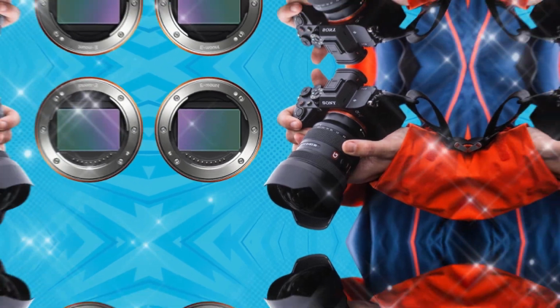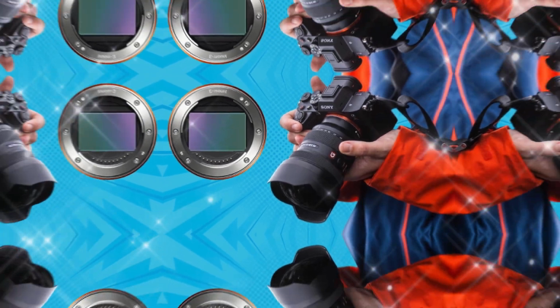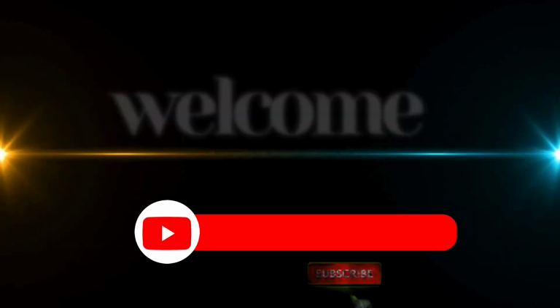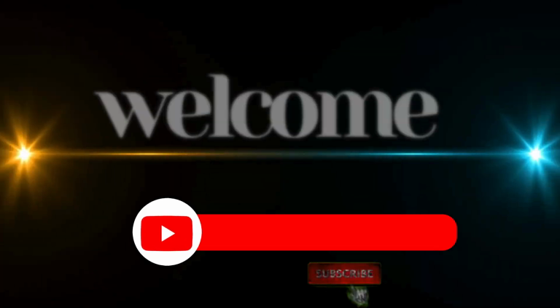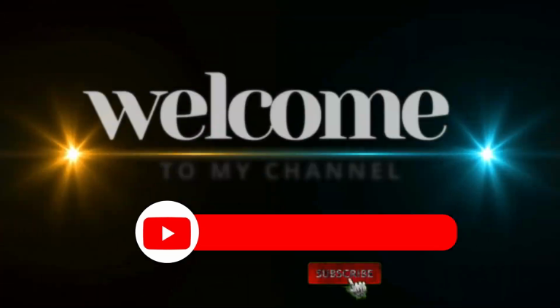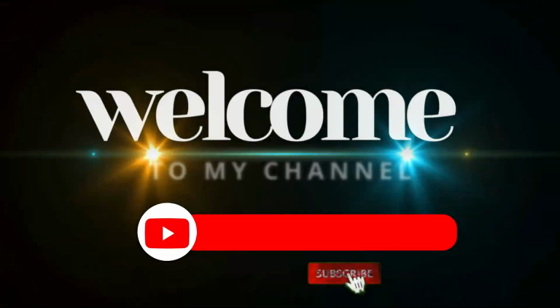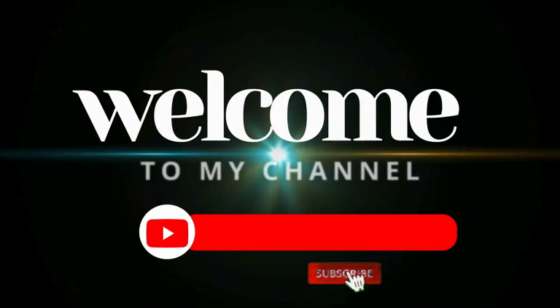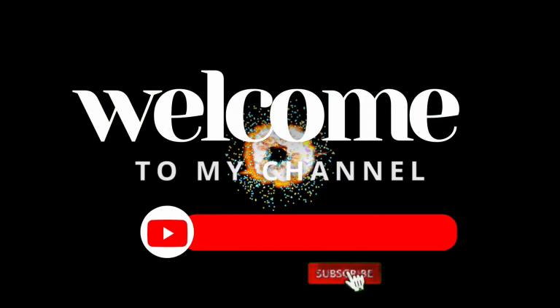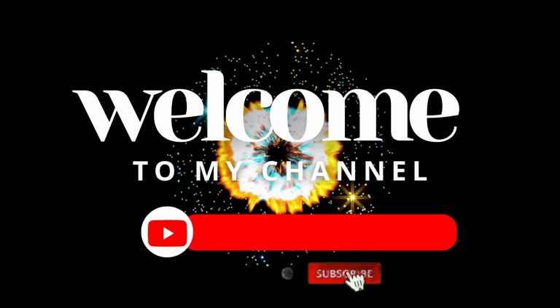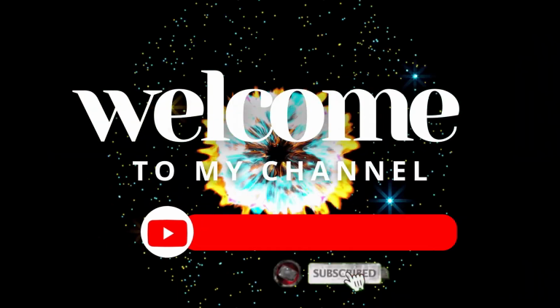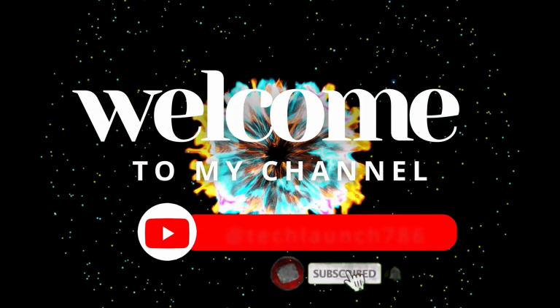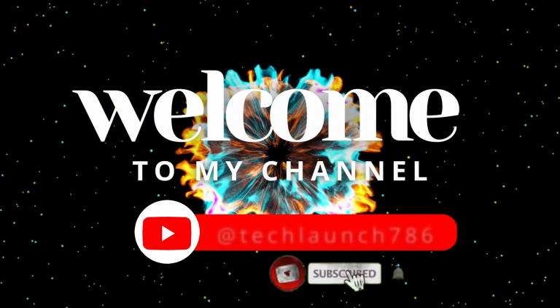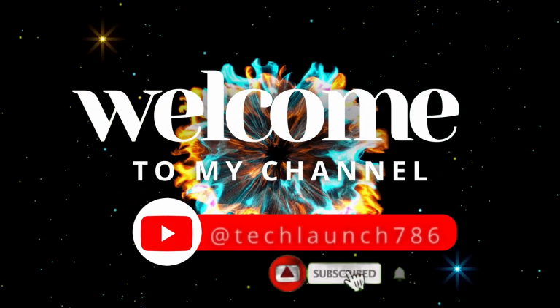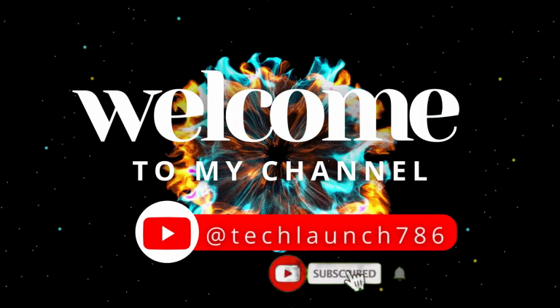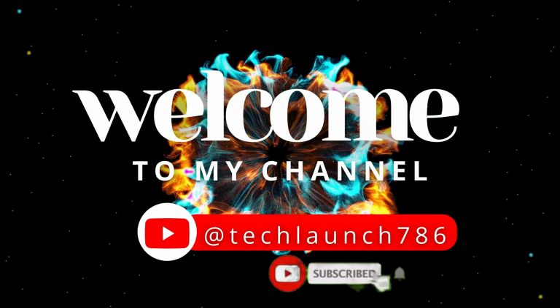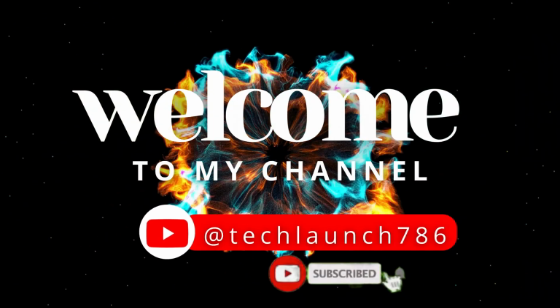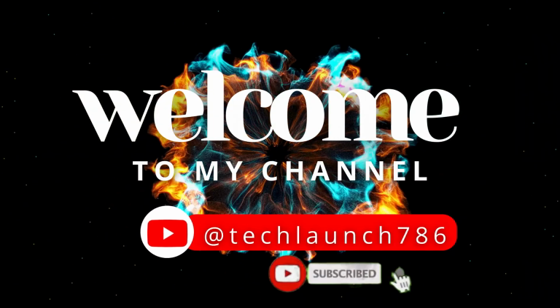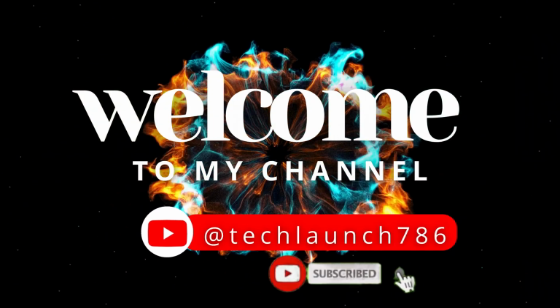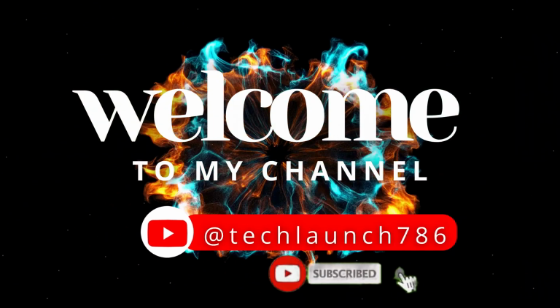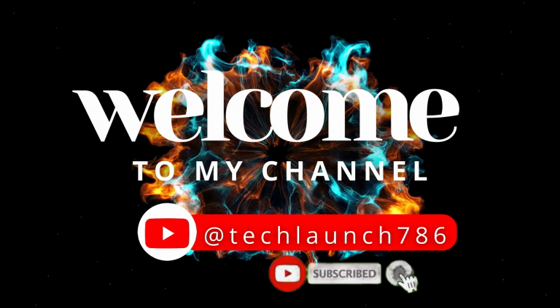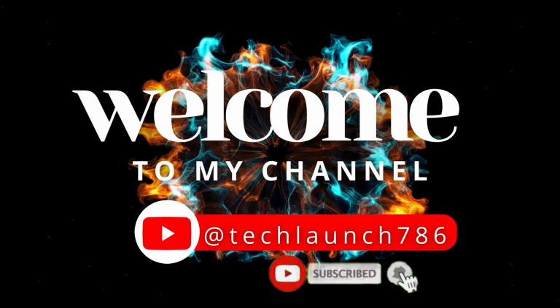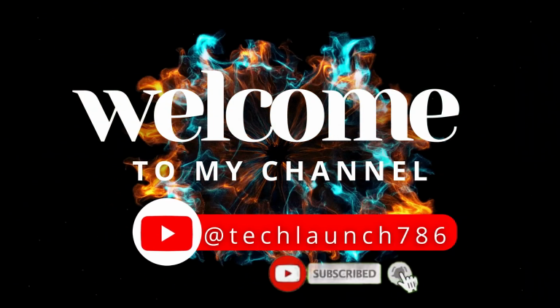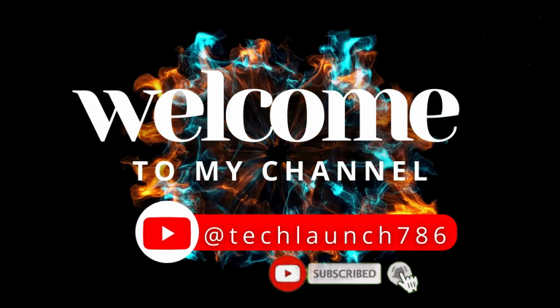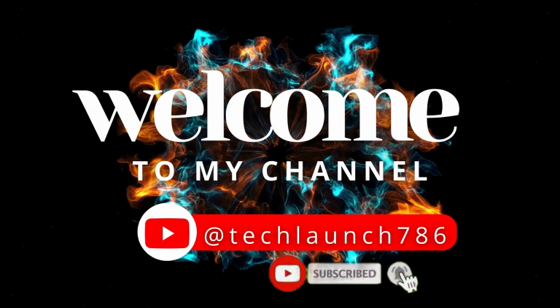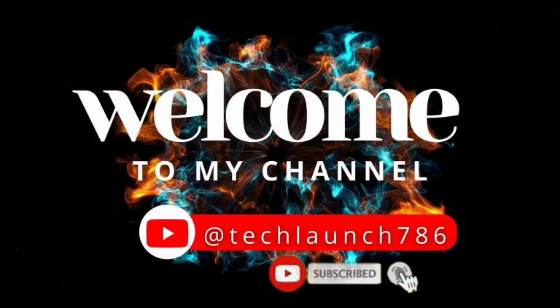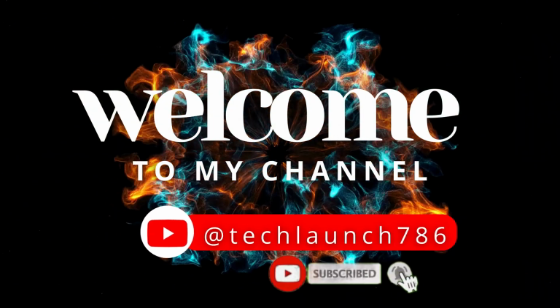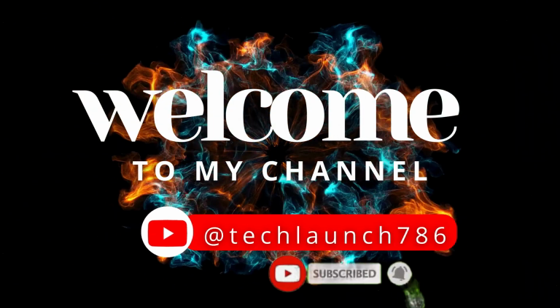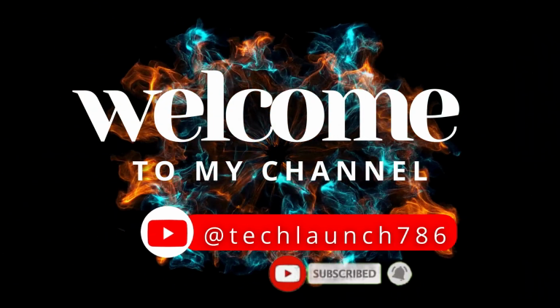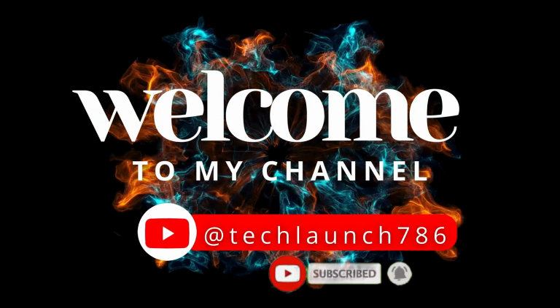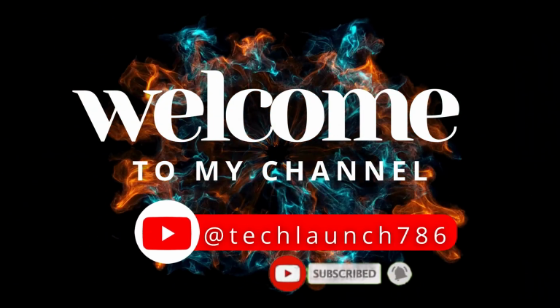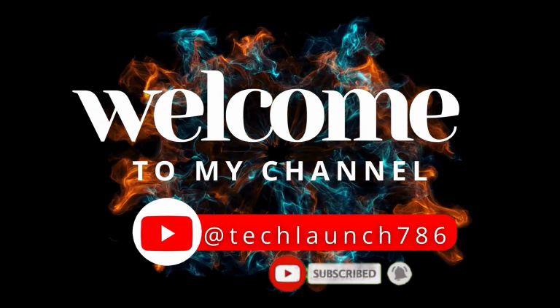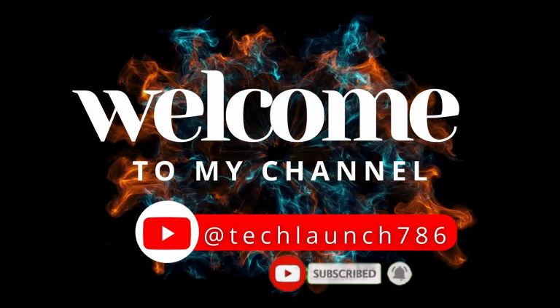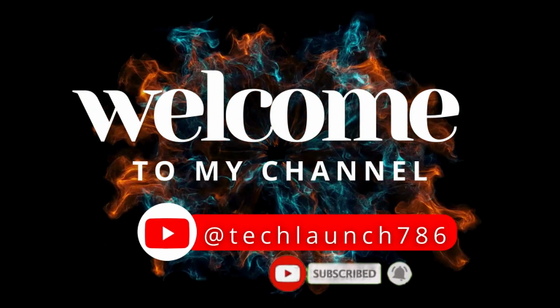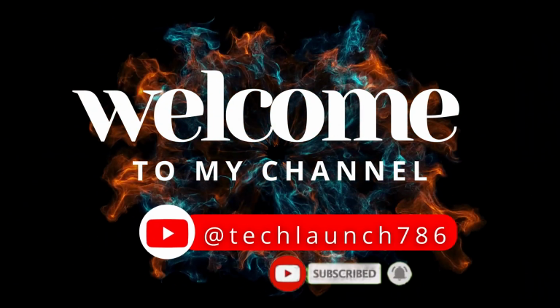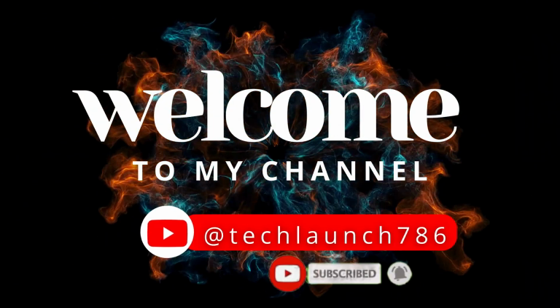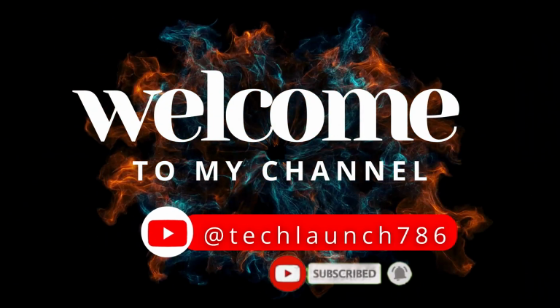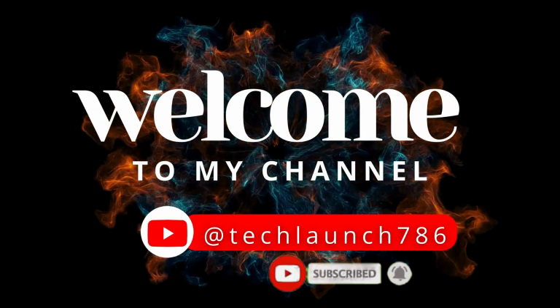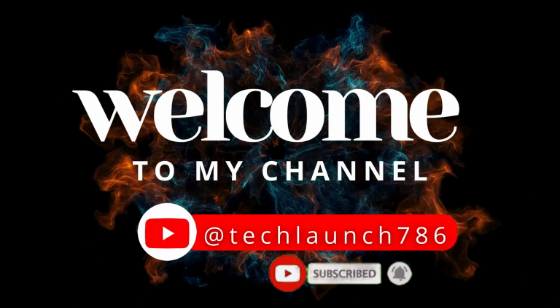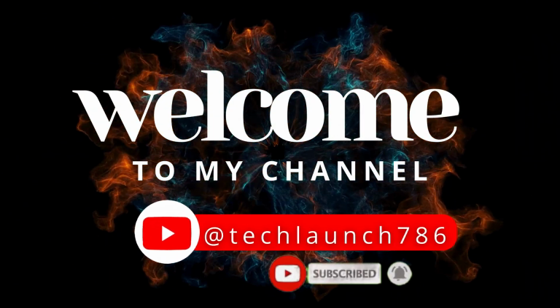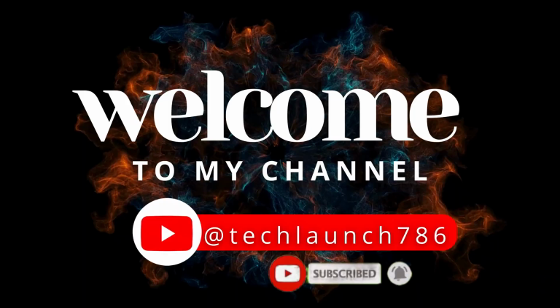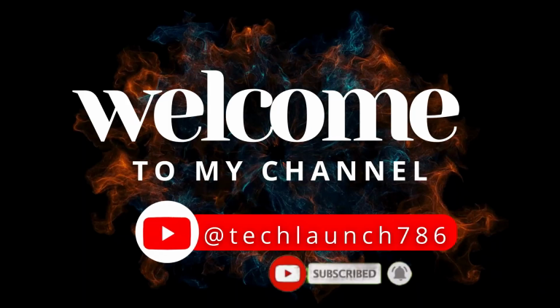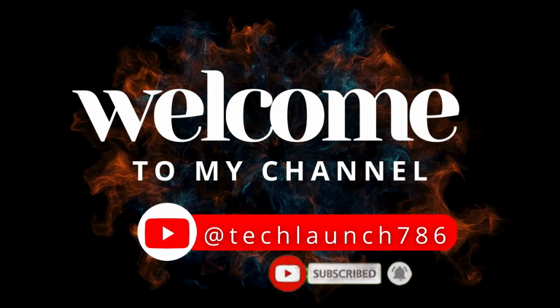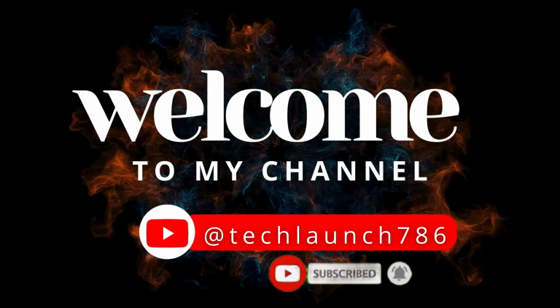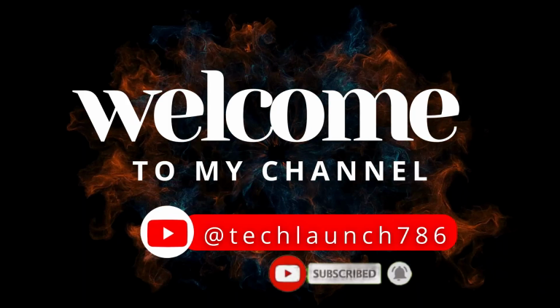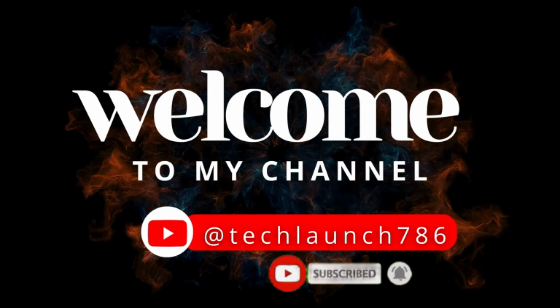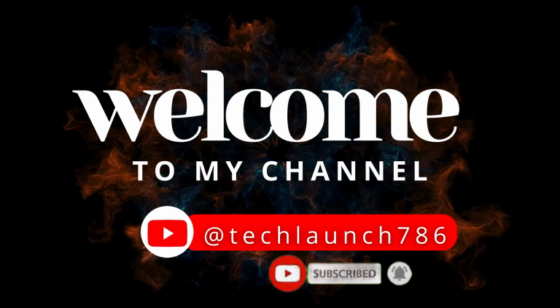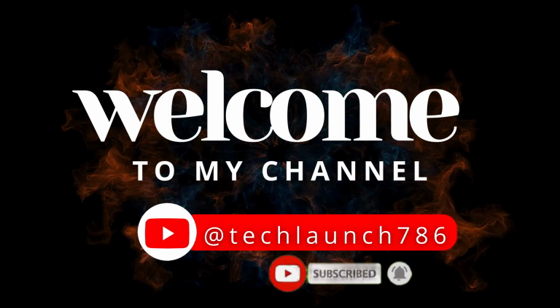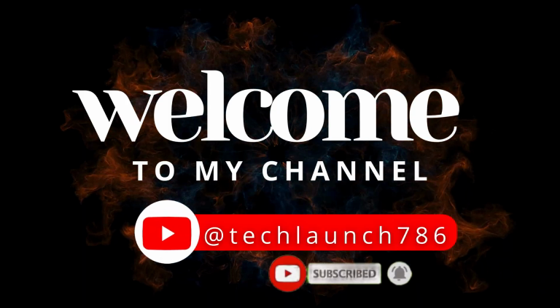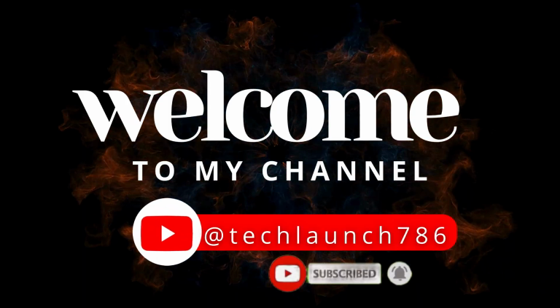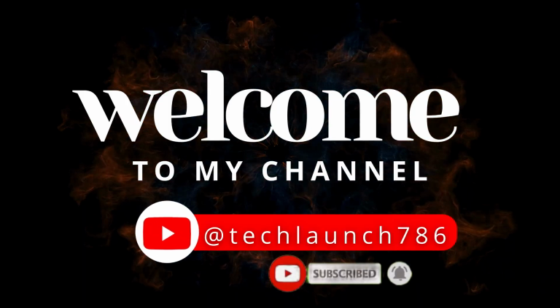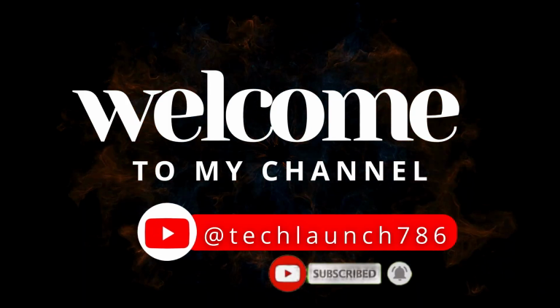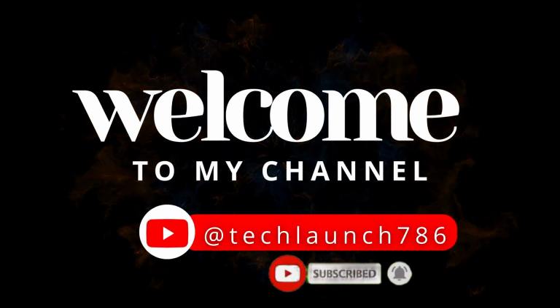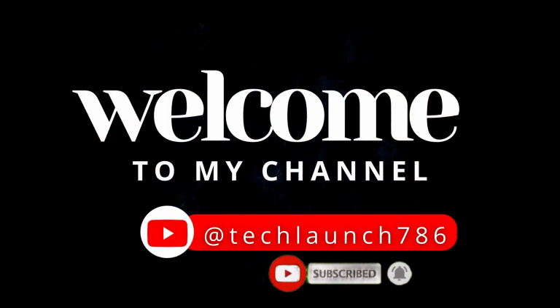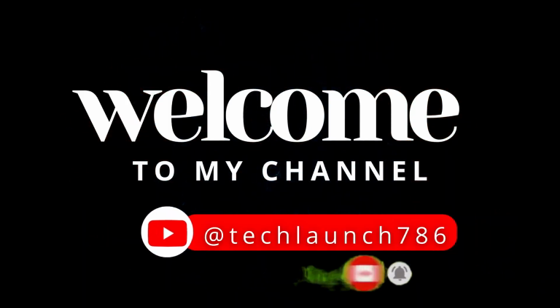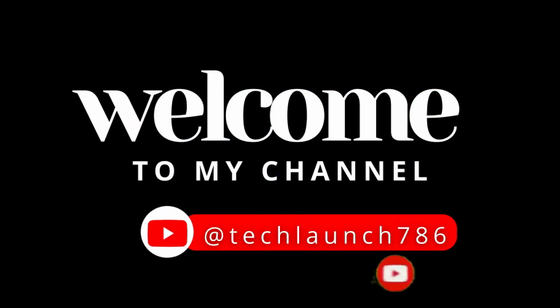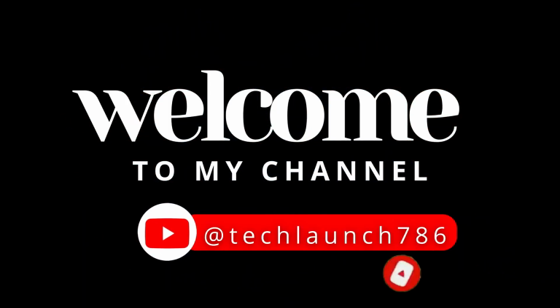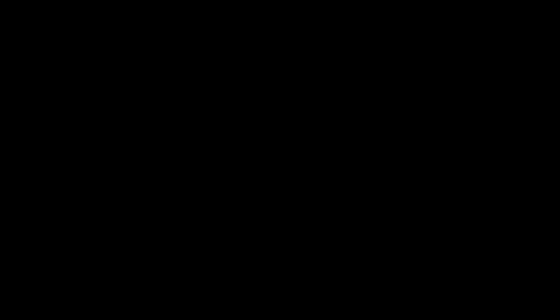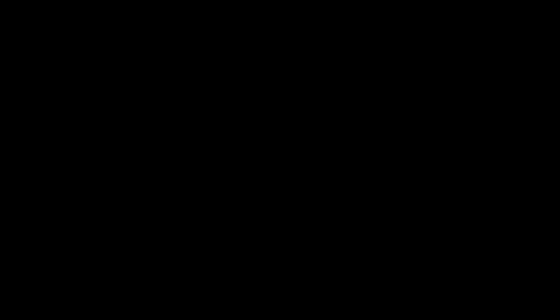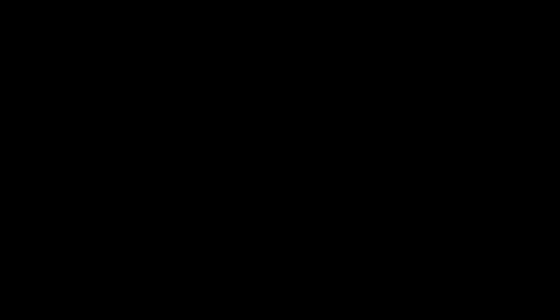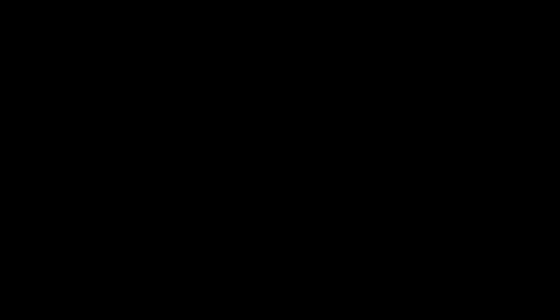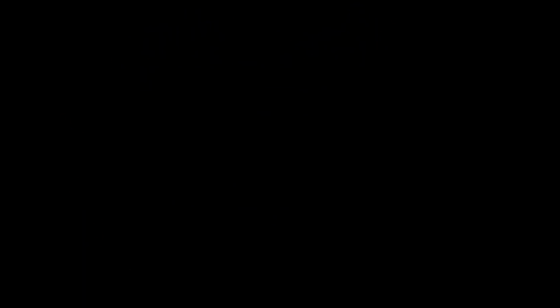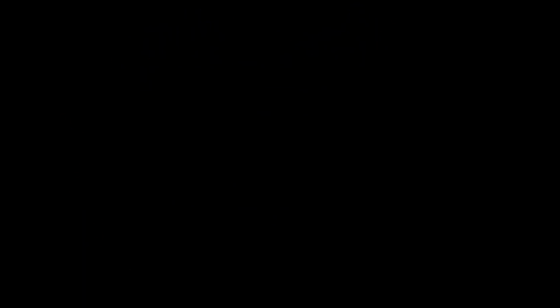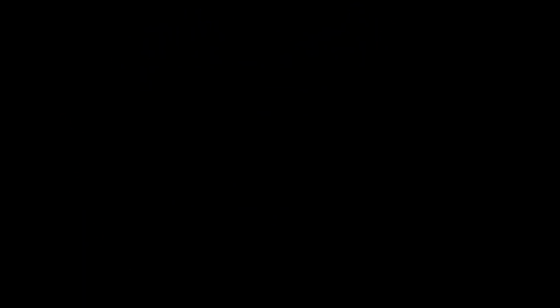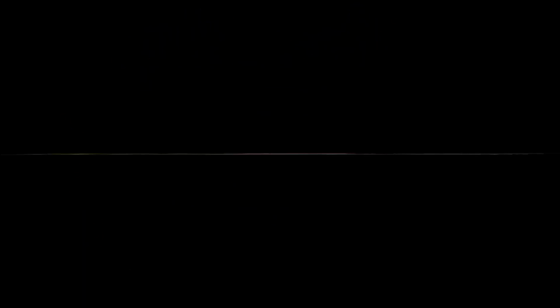Welcome to my channel Tech Launch. Subscribe and click on the bell icon for new tech updates.